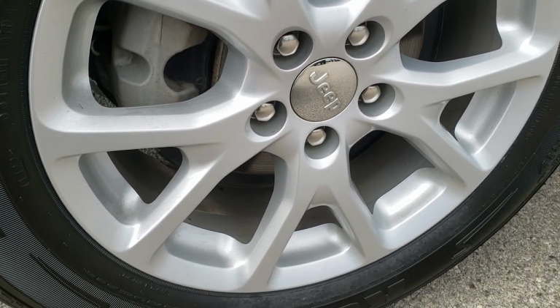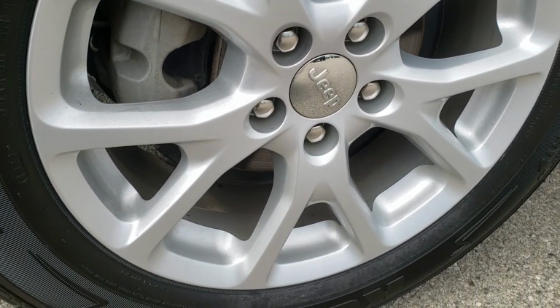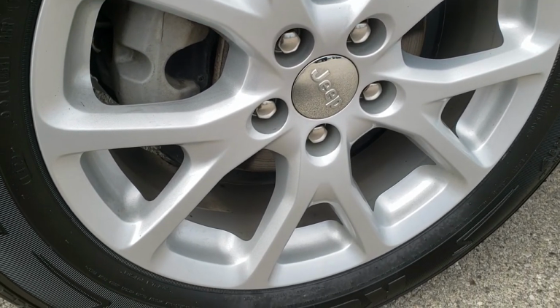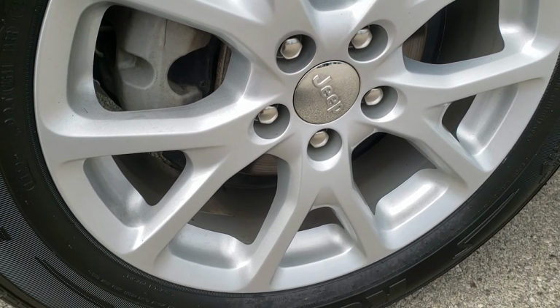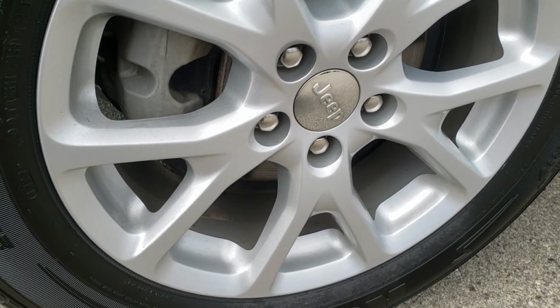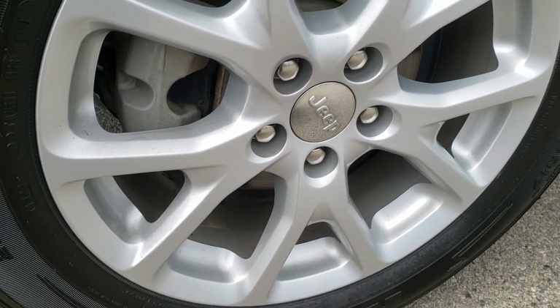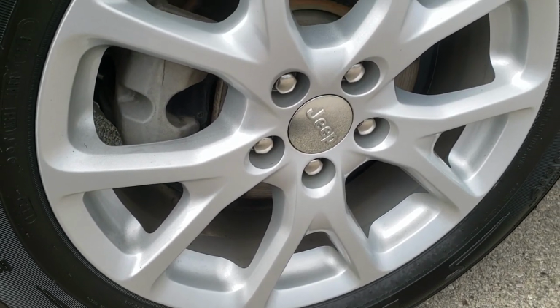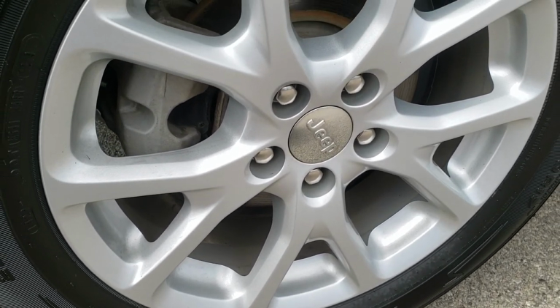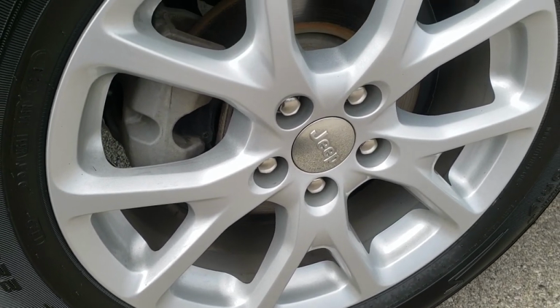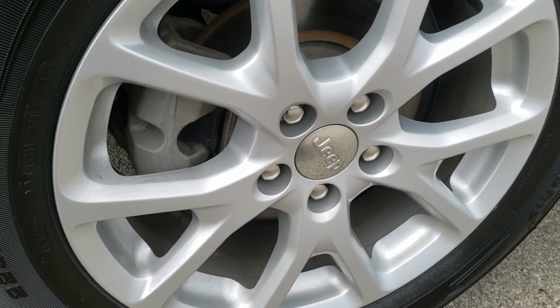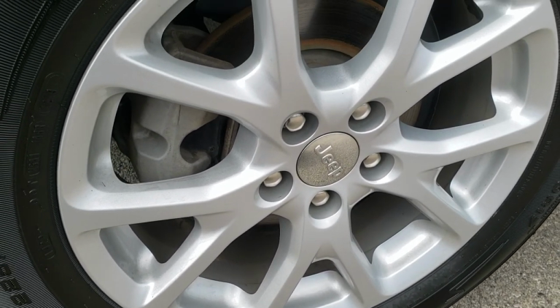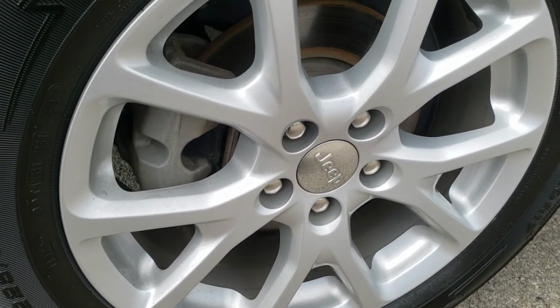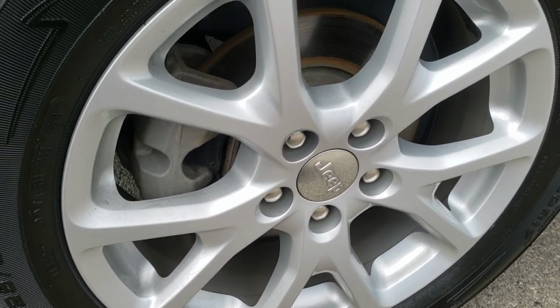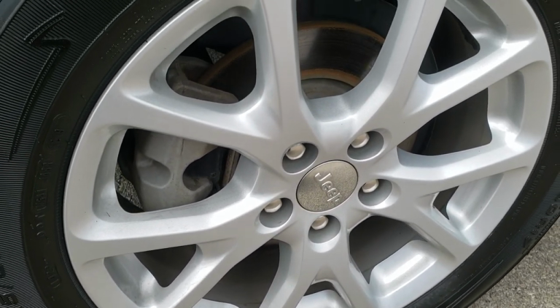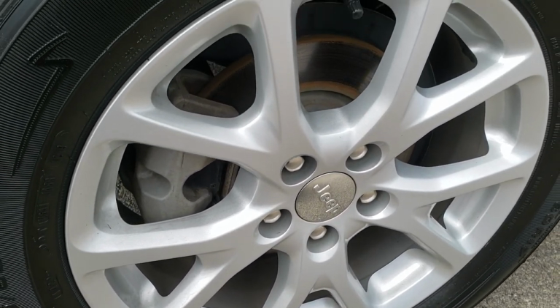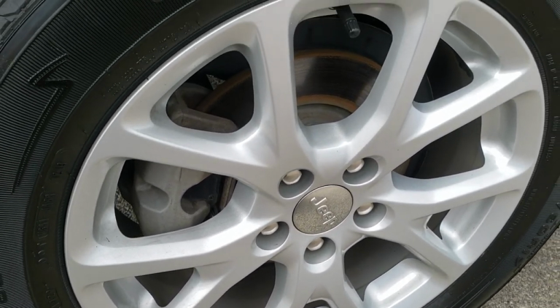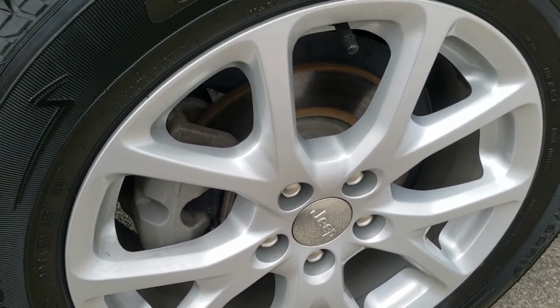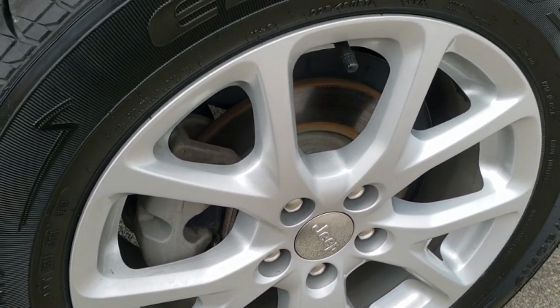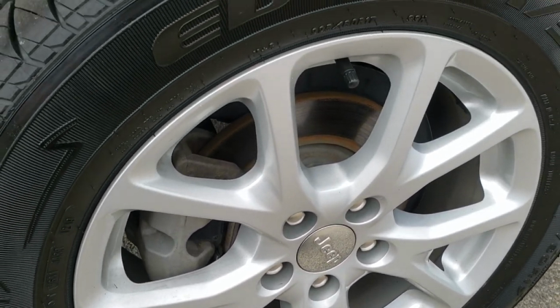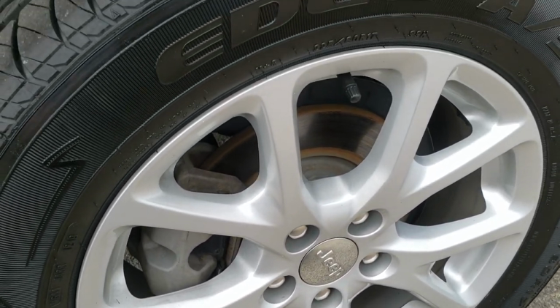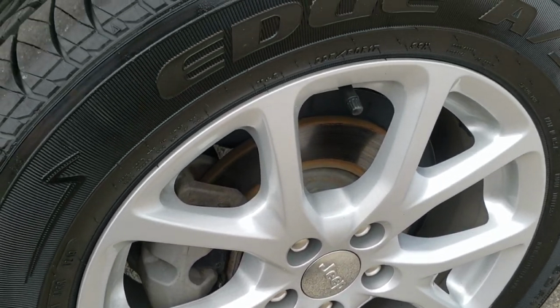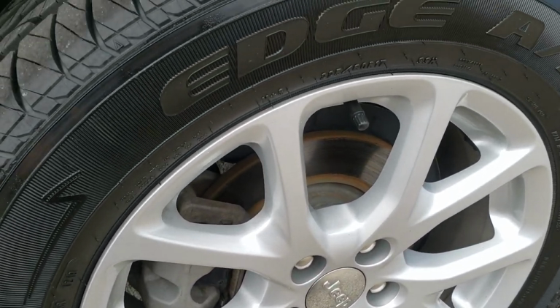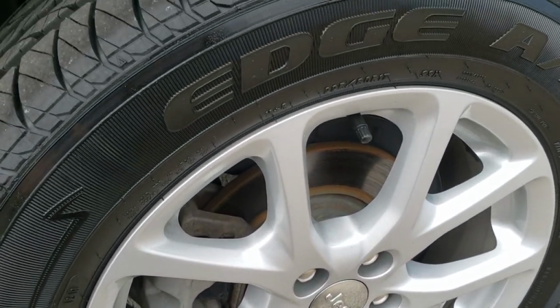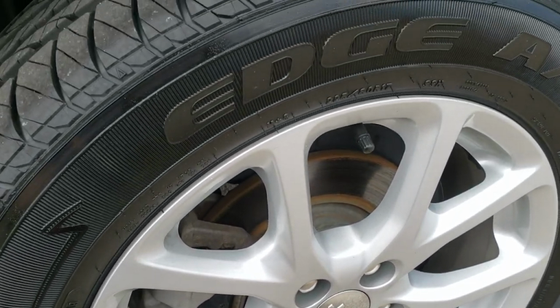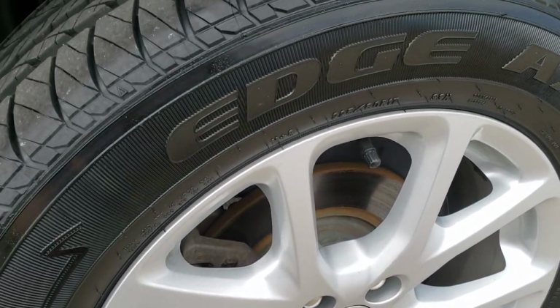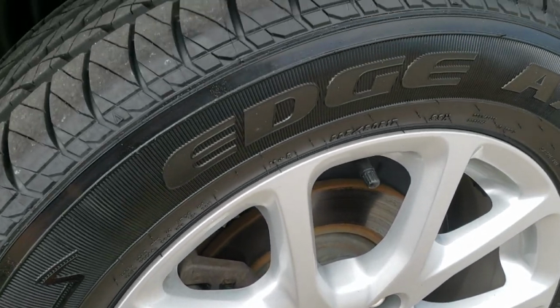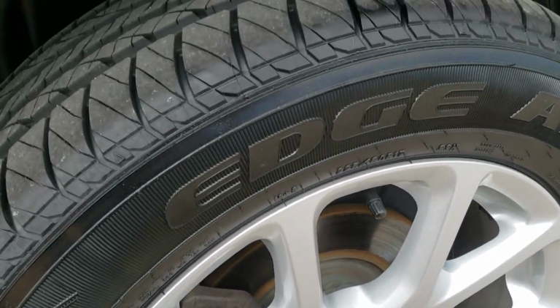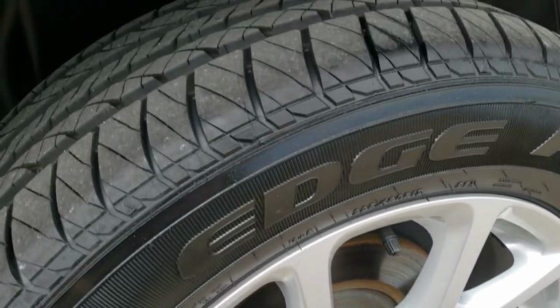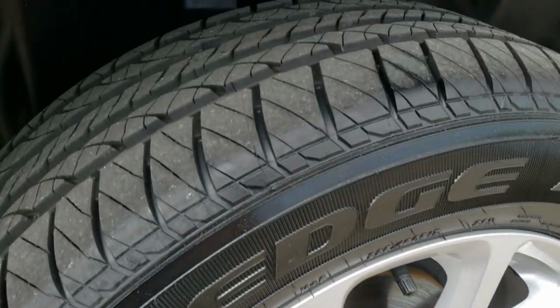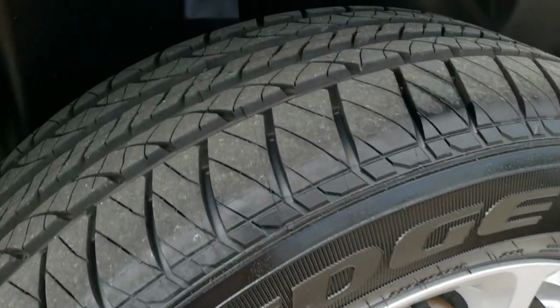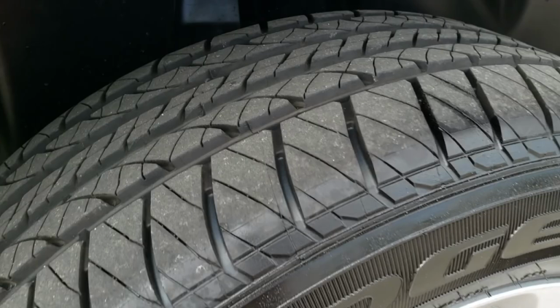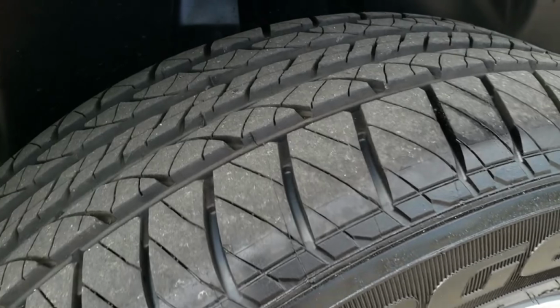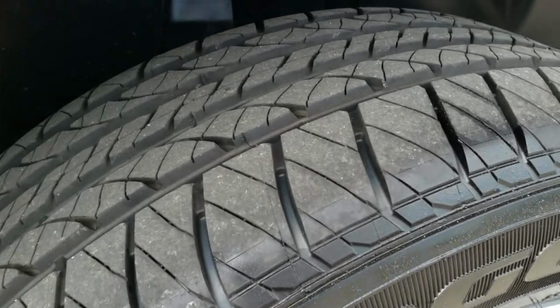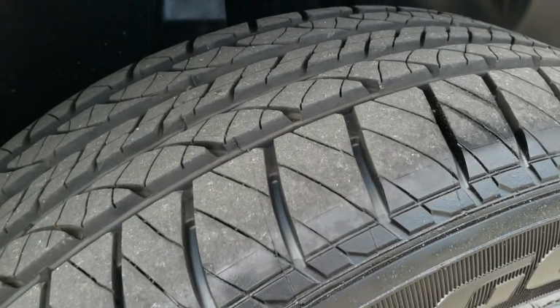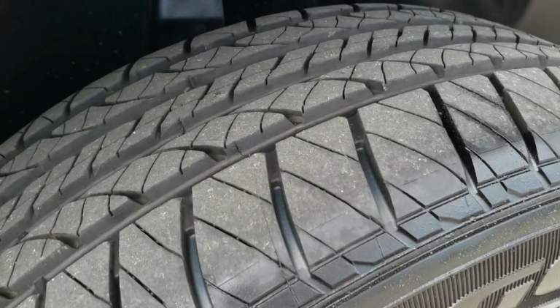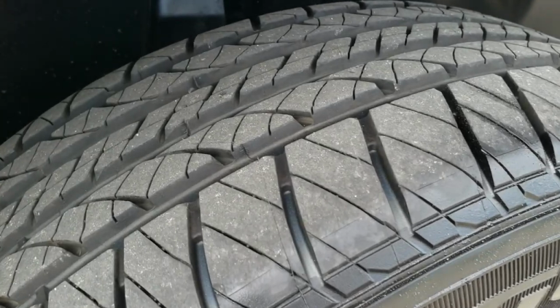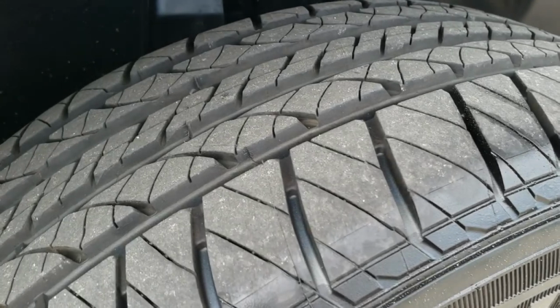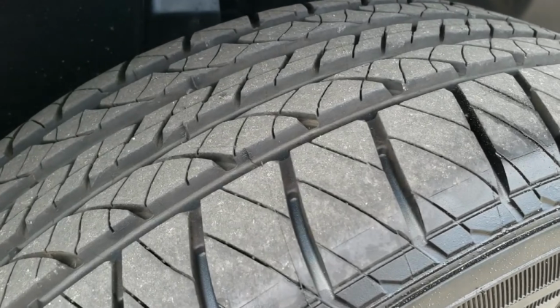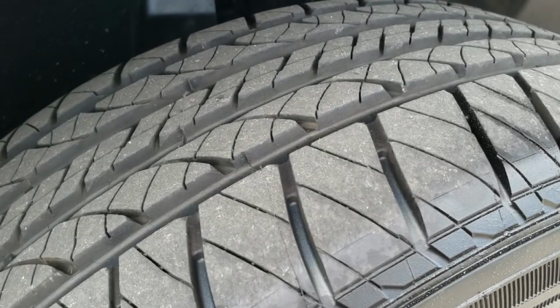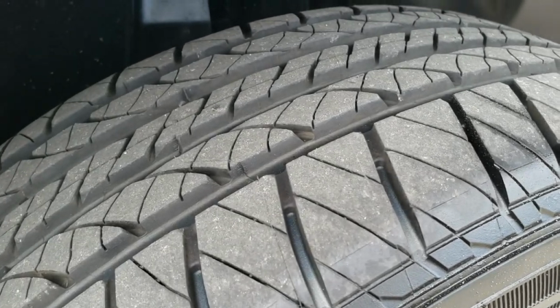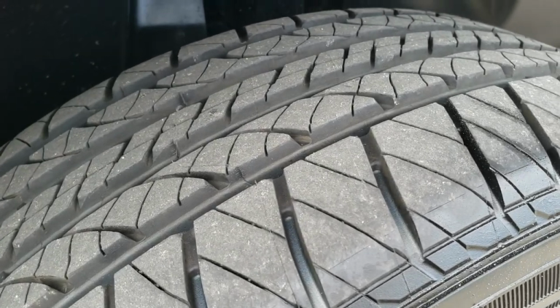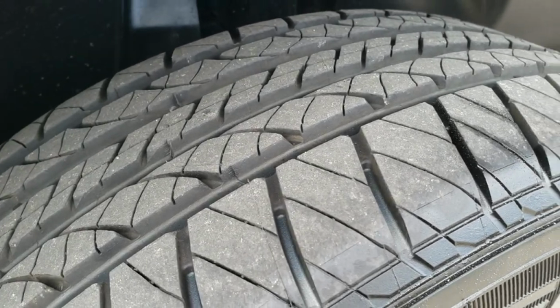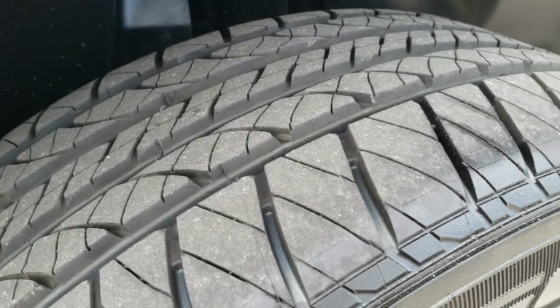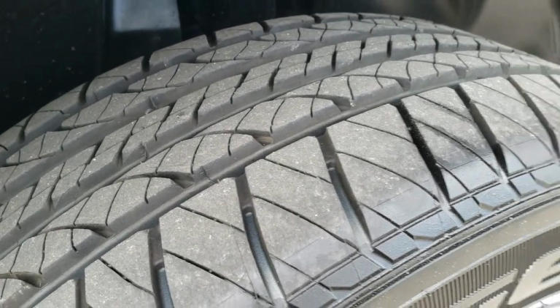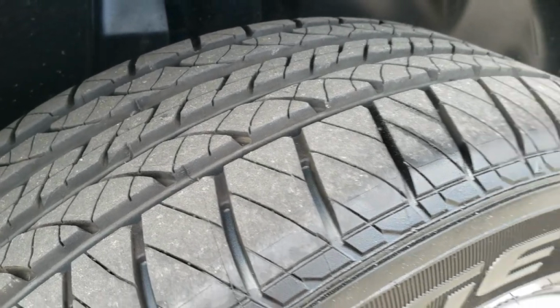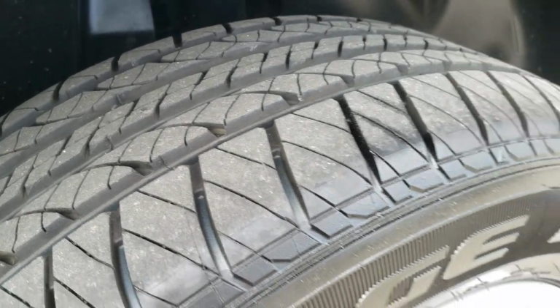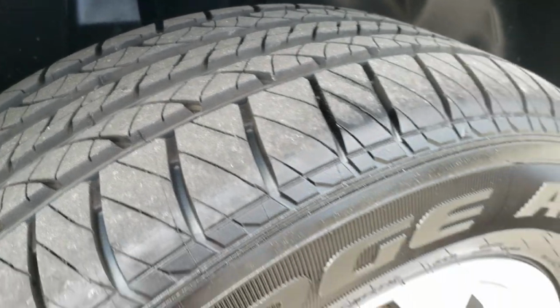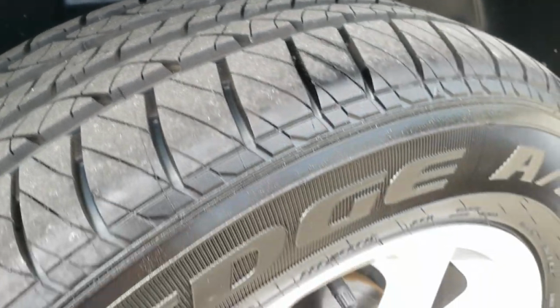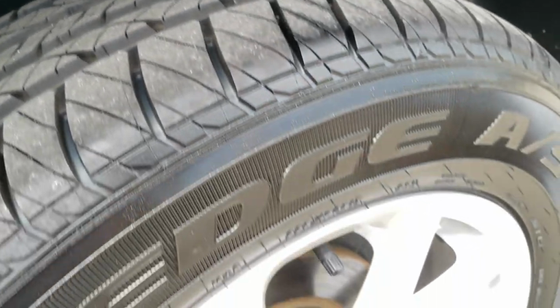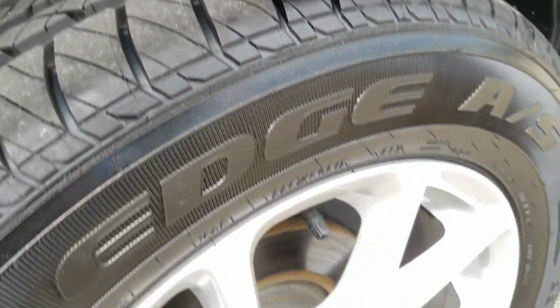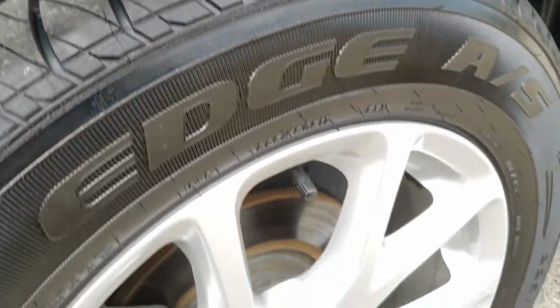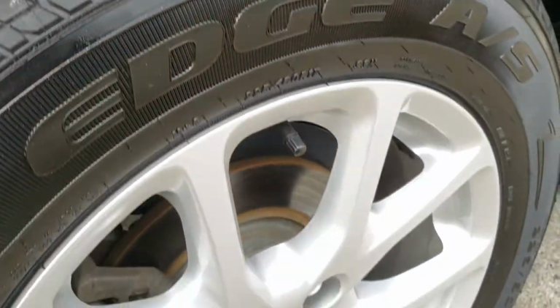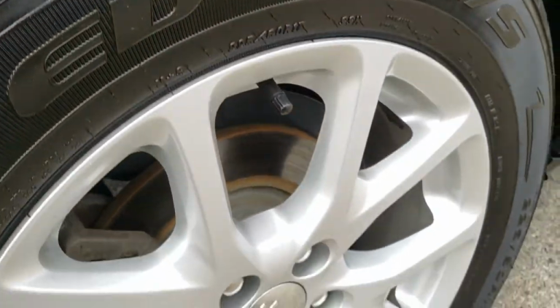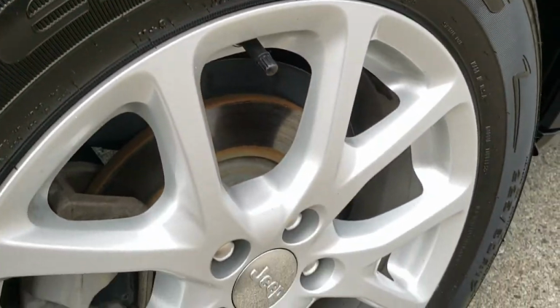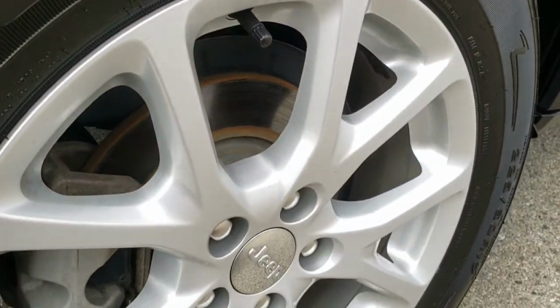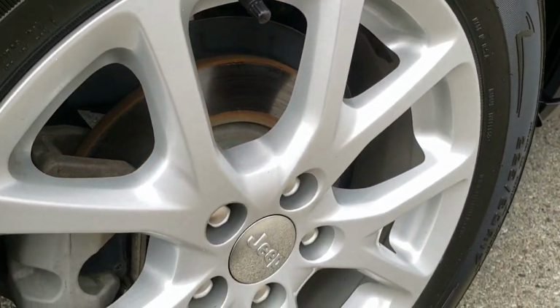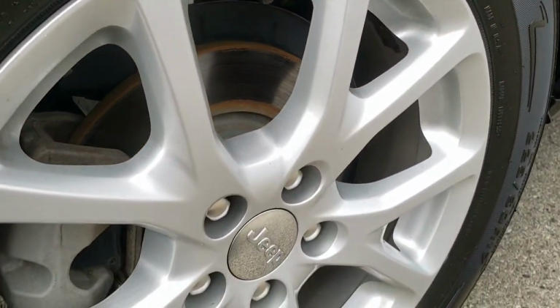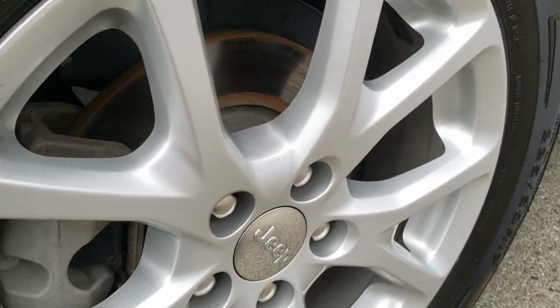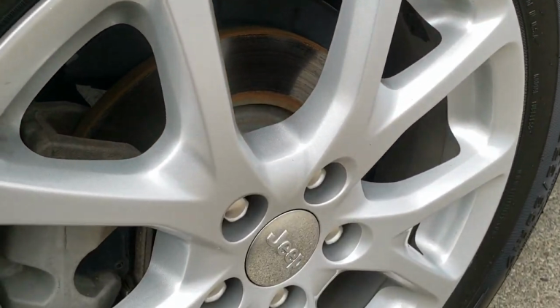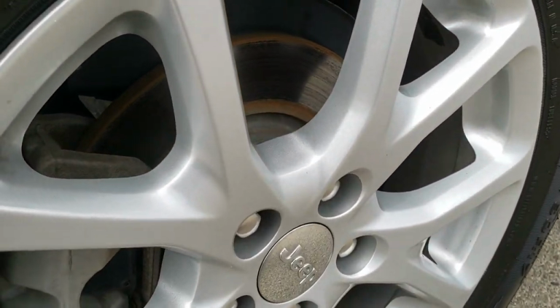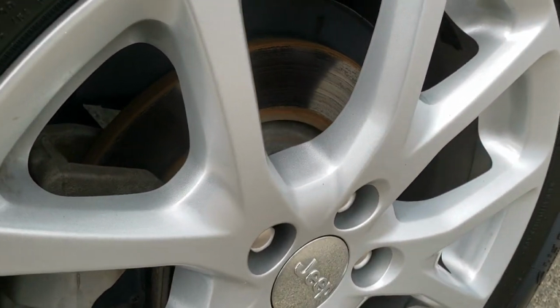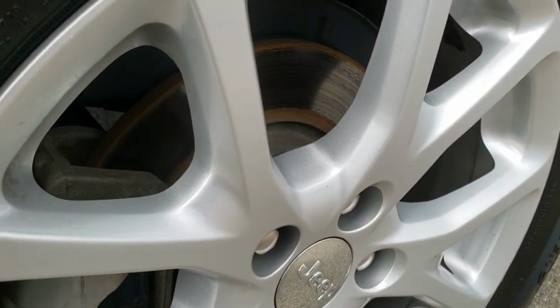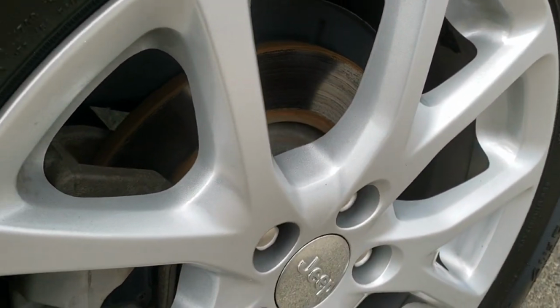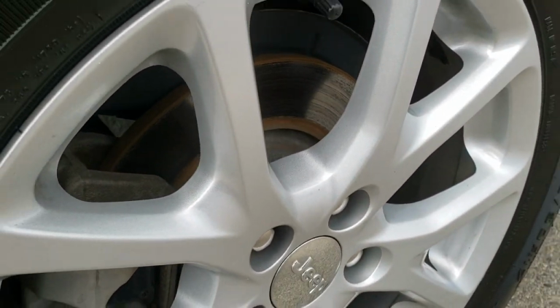Has the factory alloy rim in the back — no scuffs or scrapes. And these back tires are brand new as well; we put those on in our safety inspection.